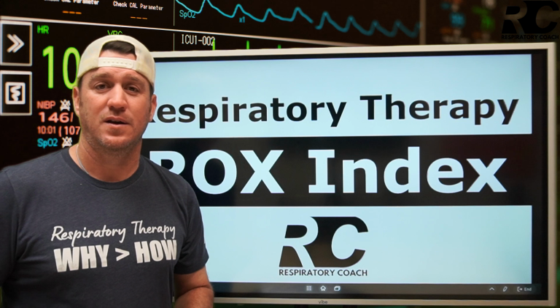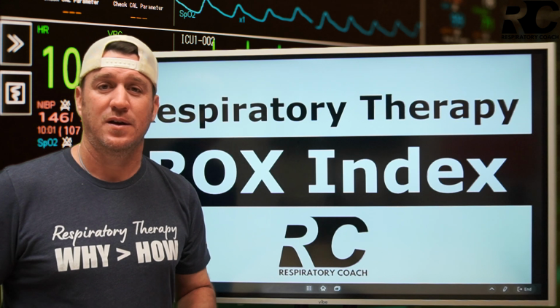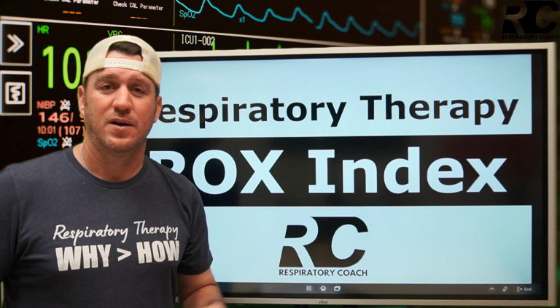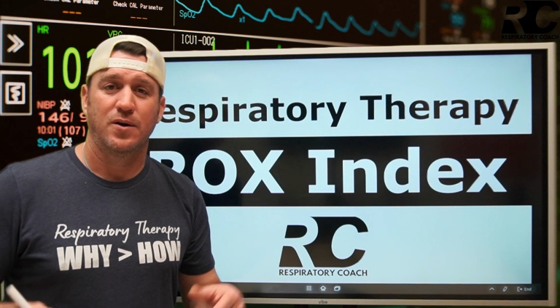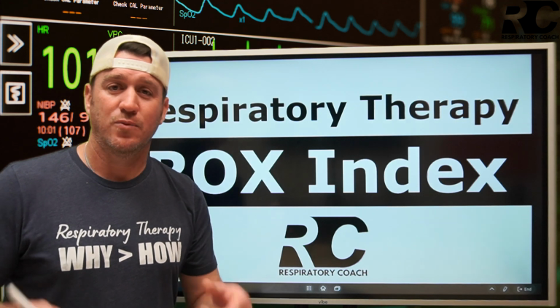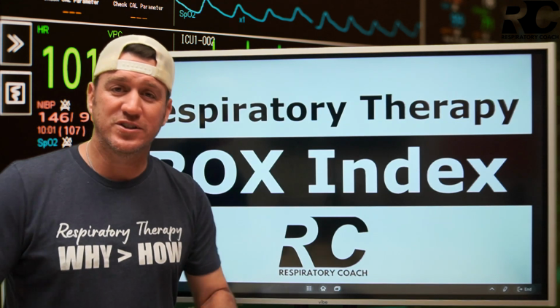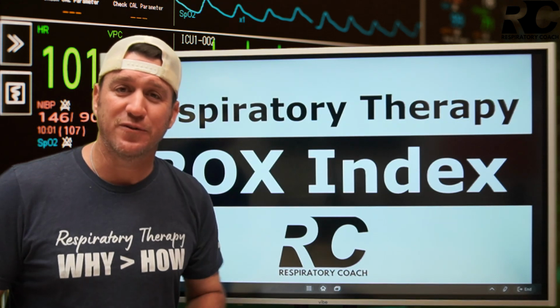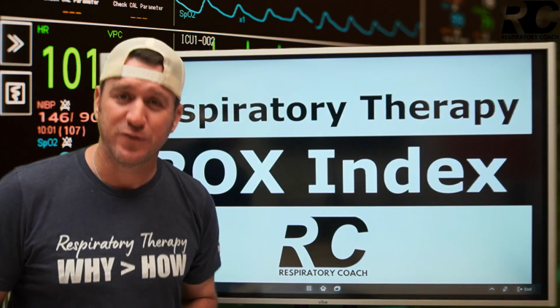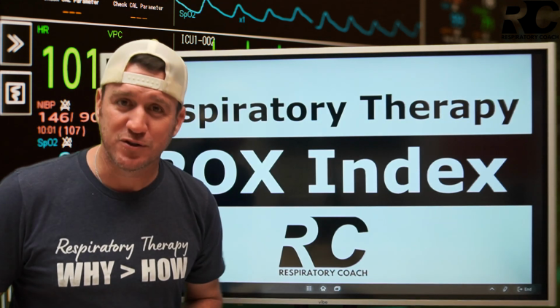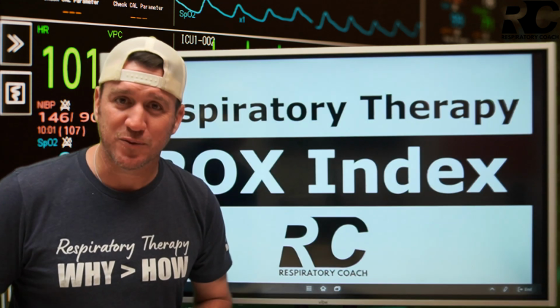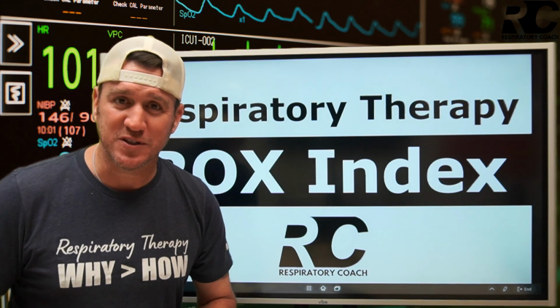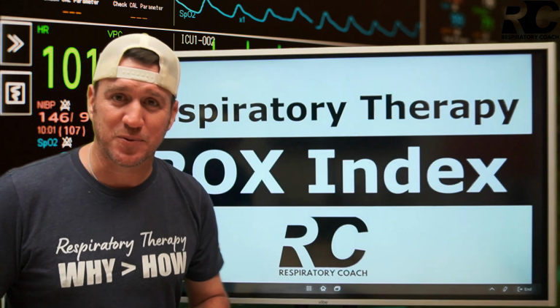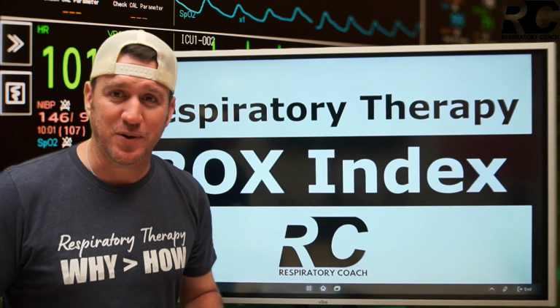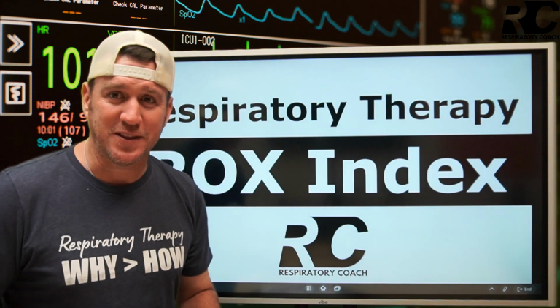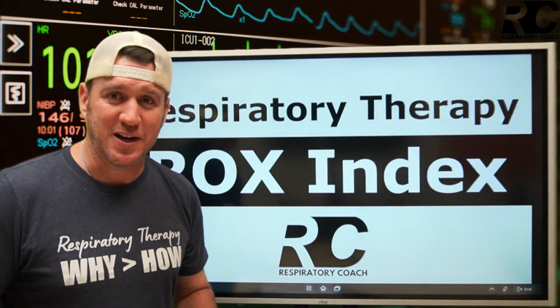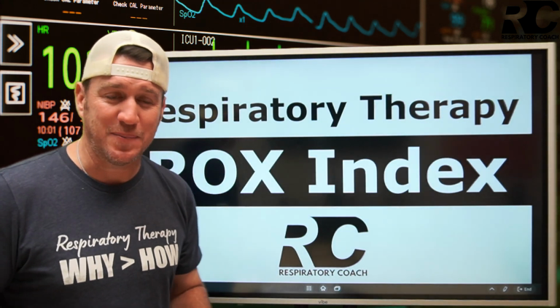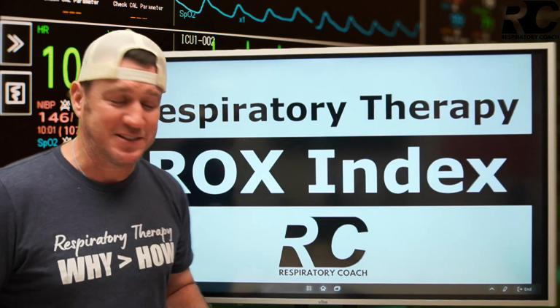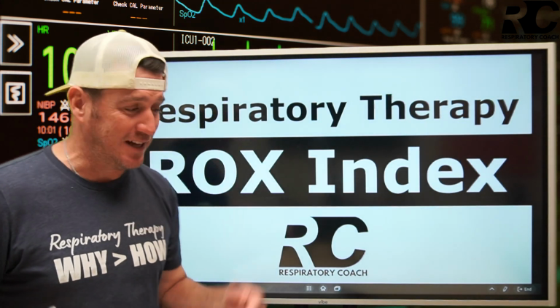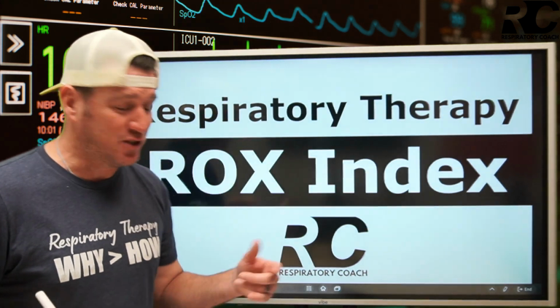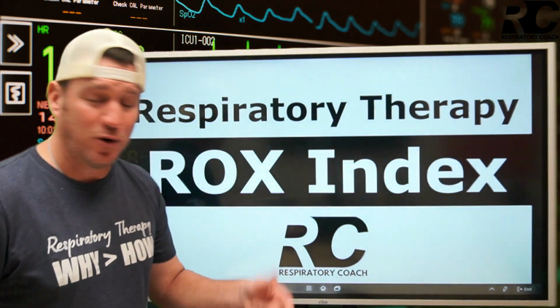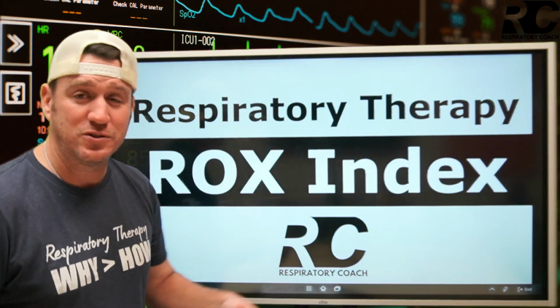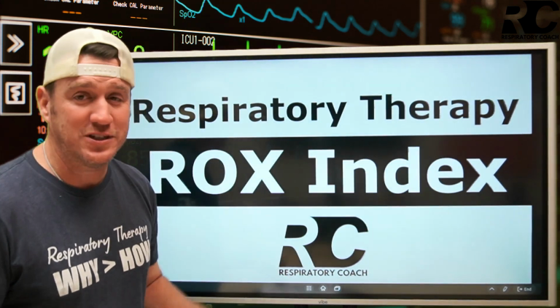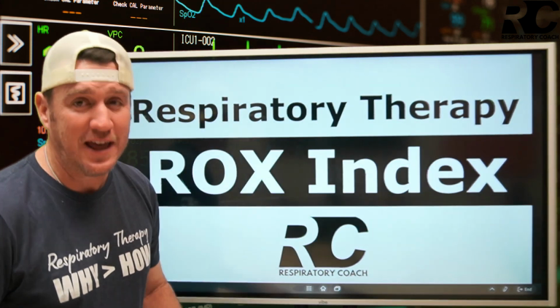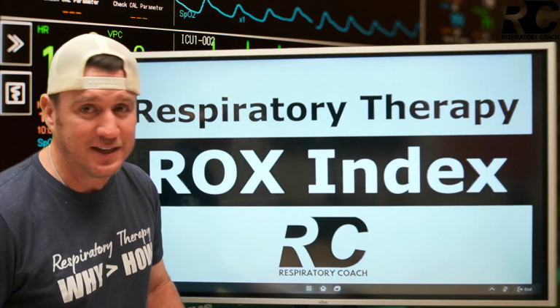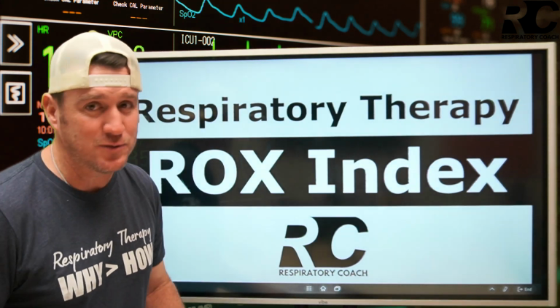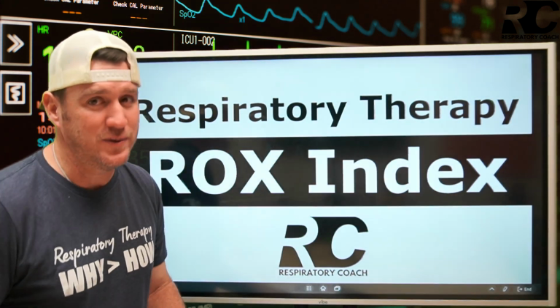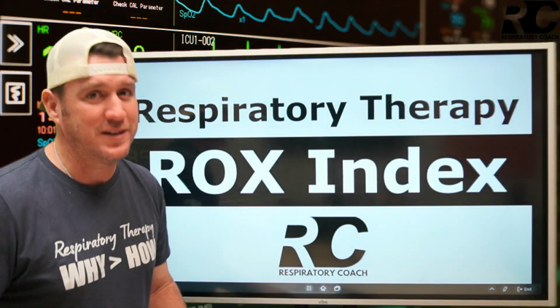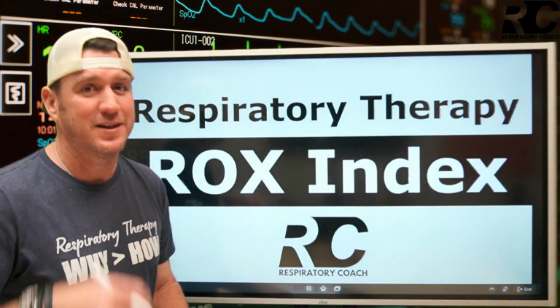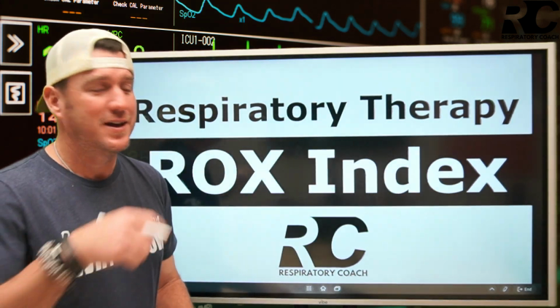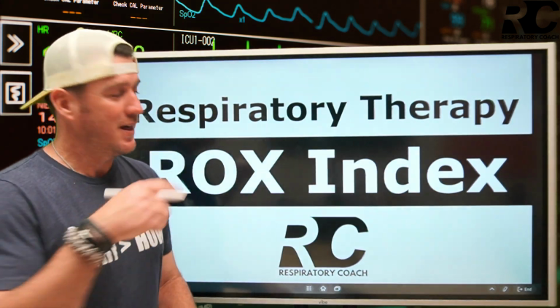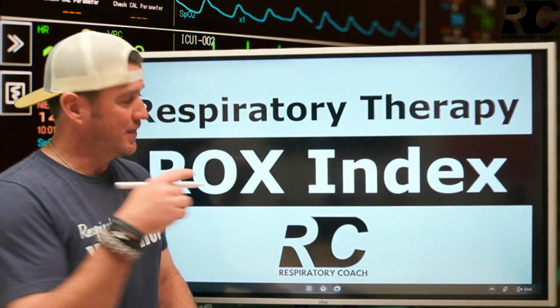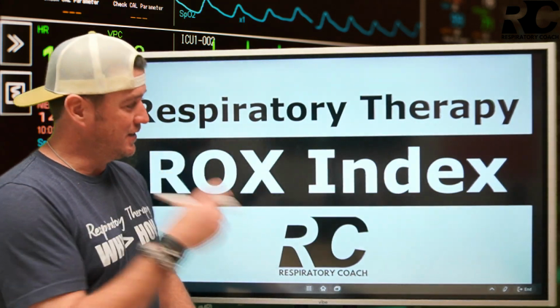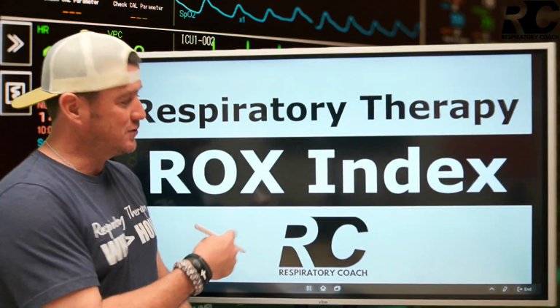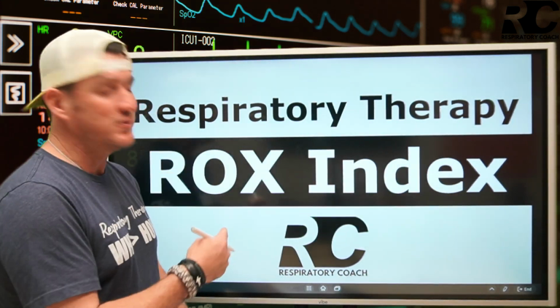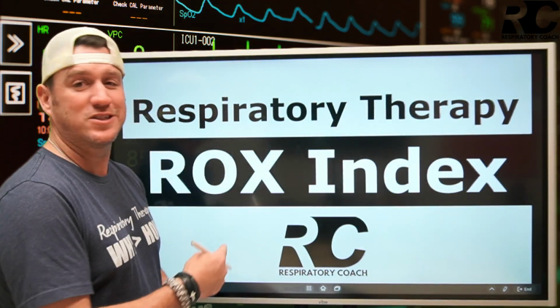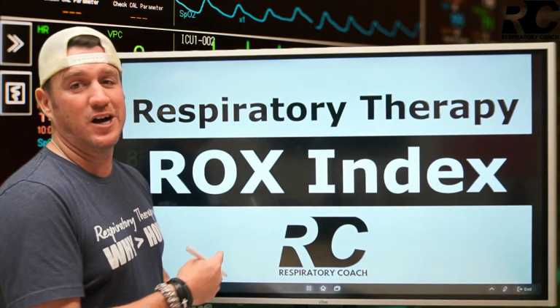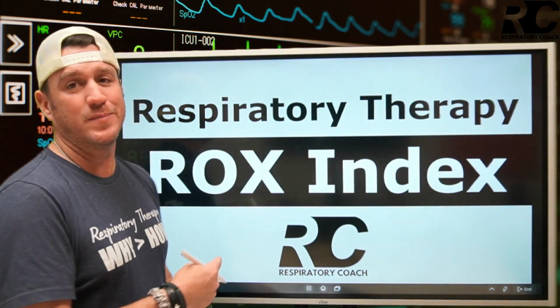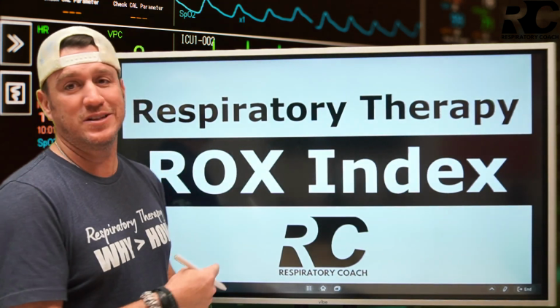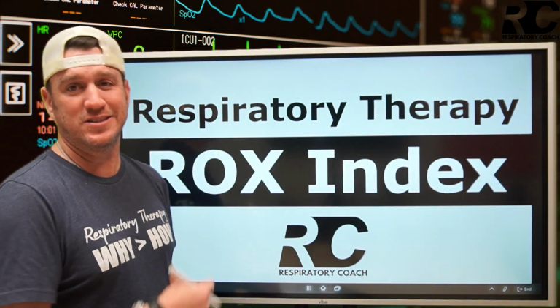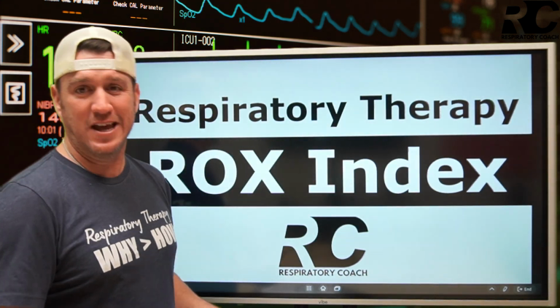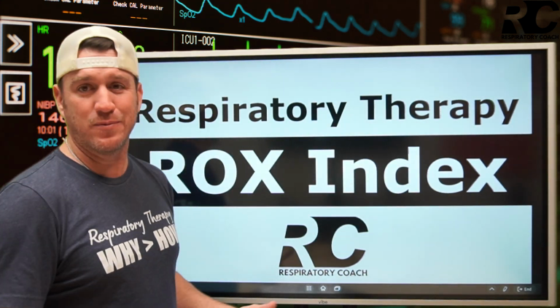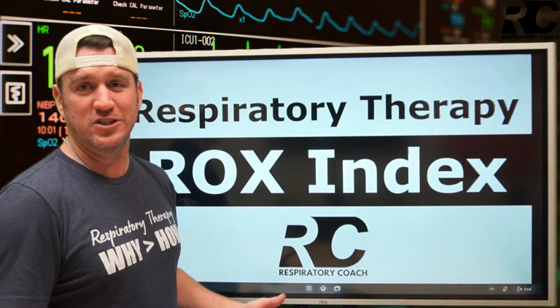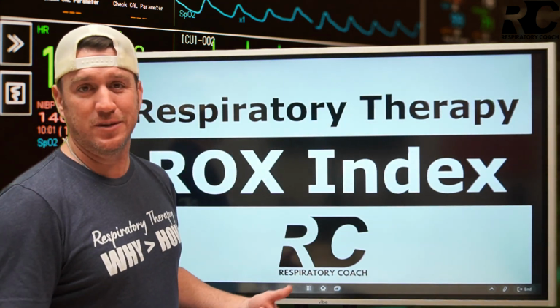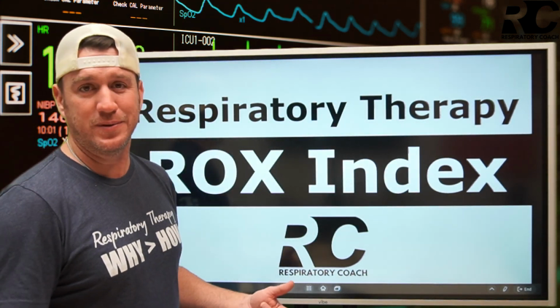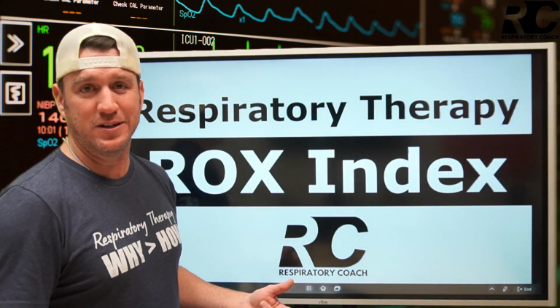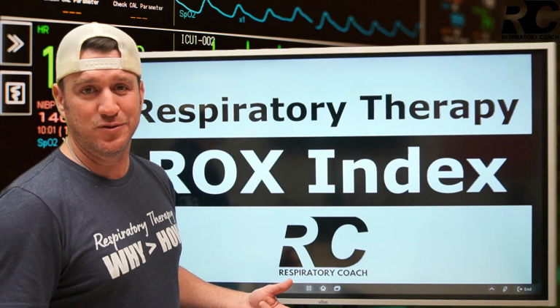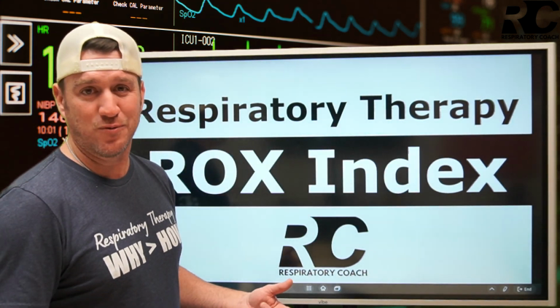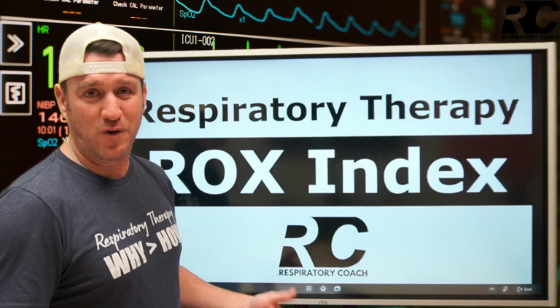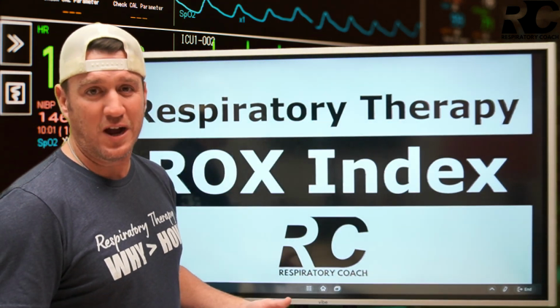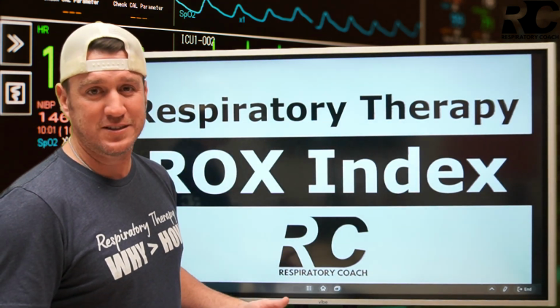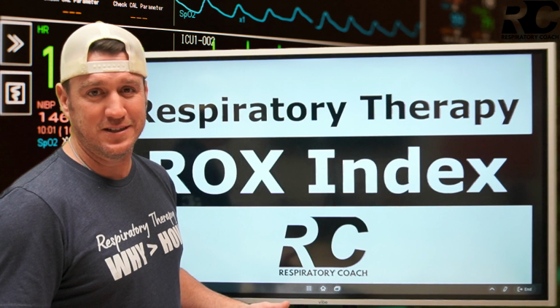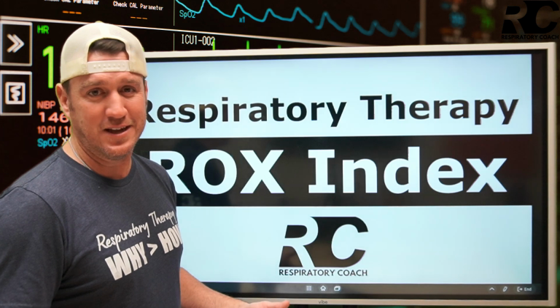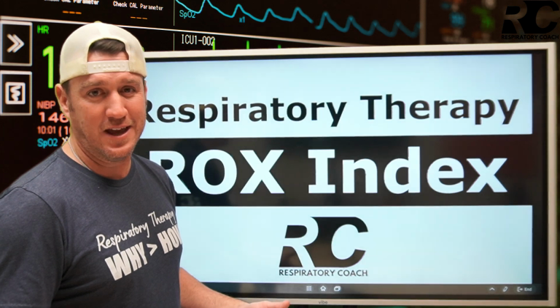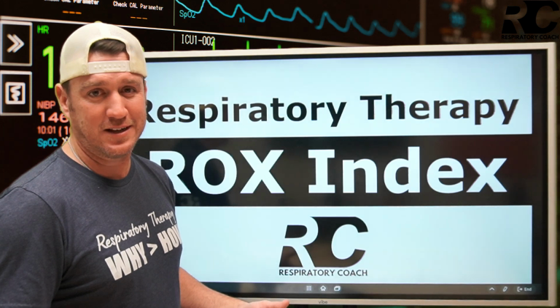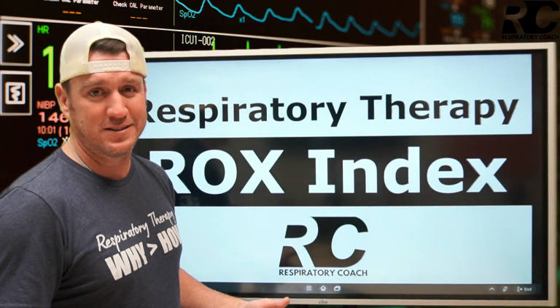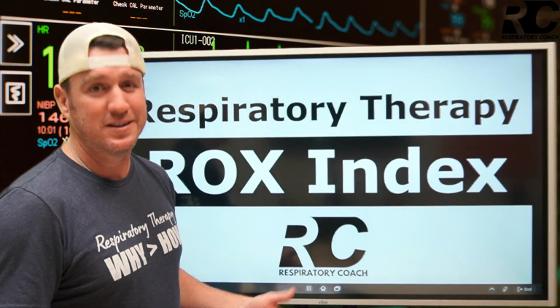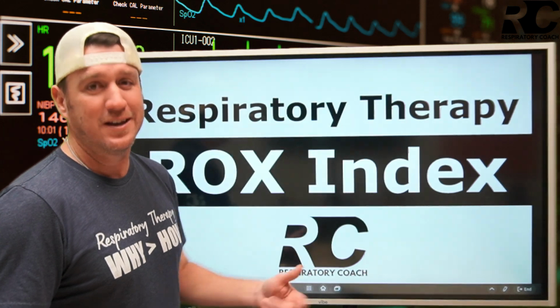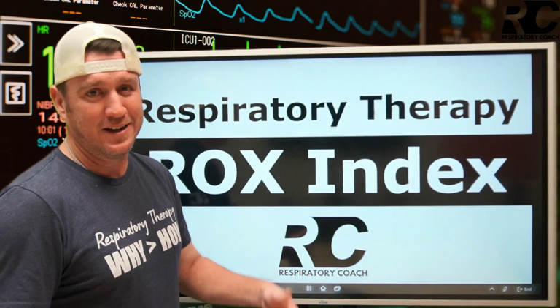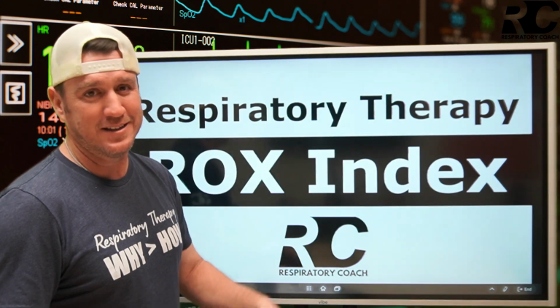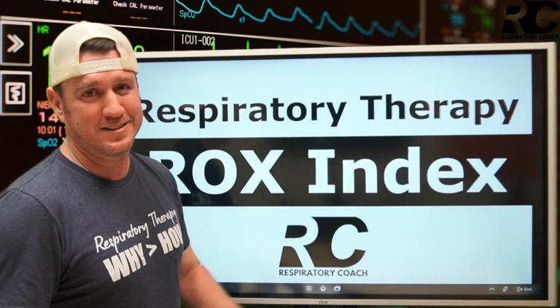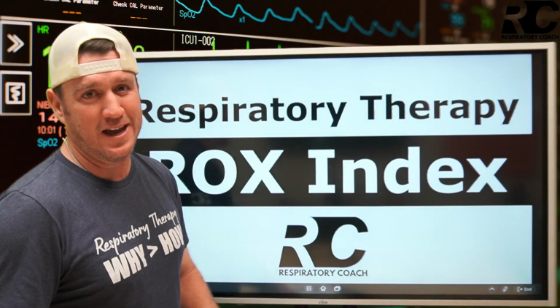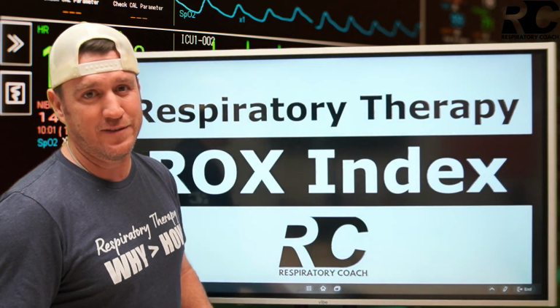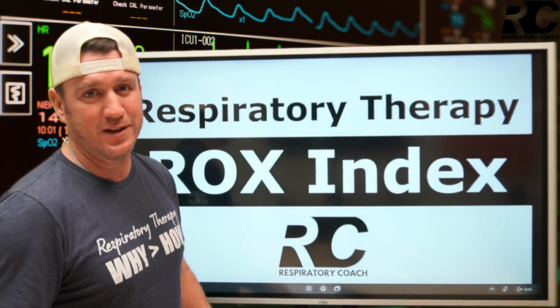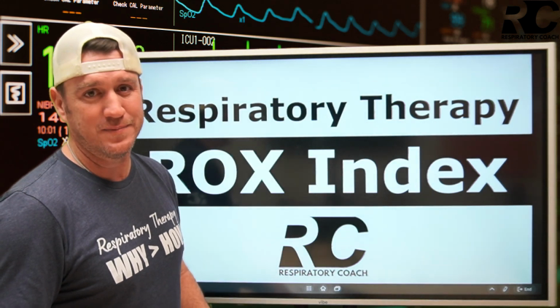What's up future respiratory therapists? I told you last week this was coming. Today we're jumping into the ROX Index. Let's dive in.